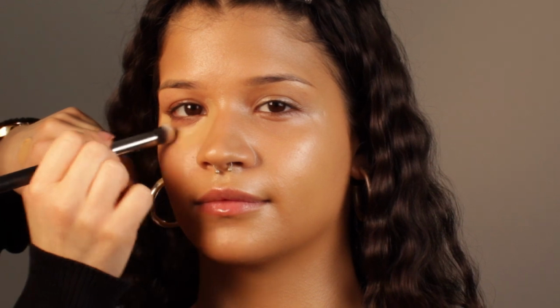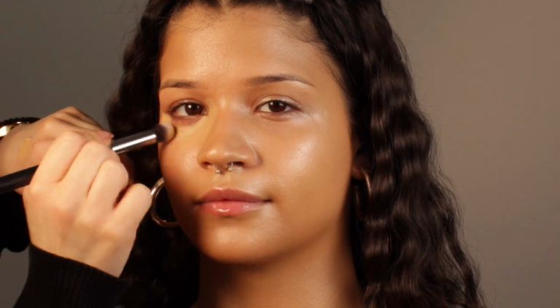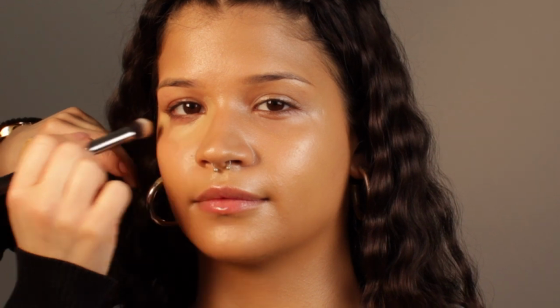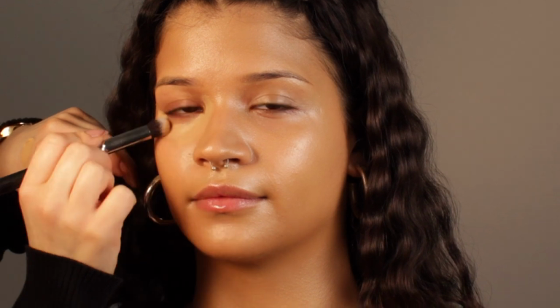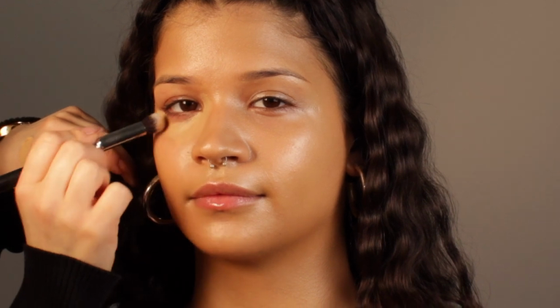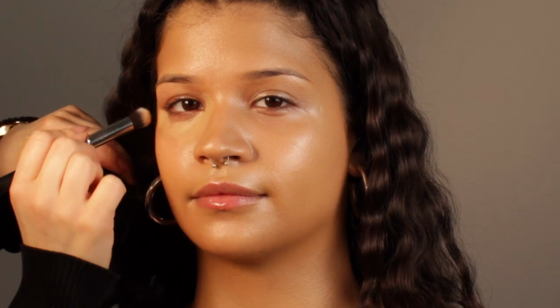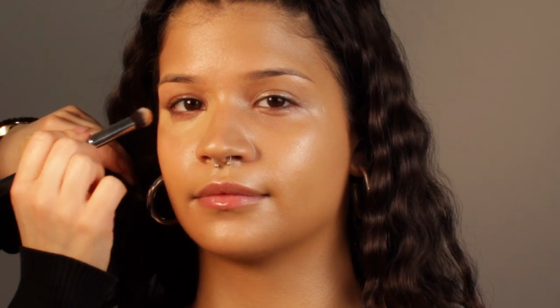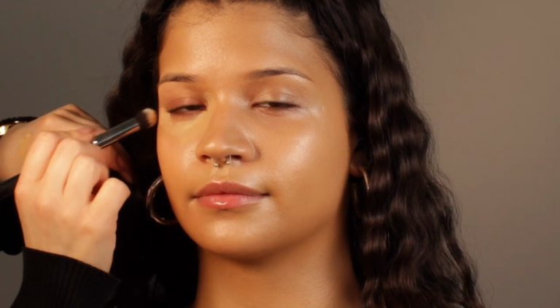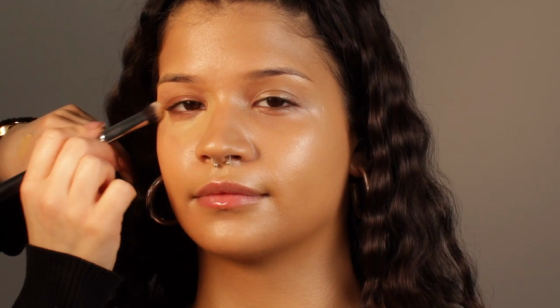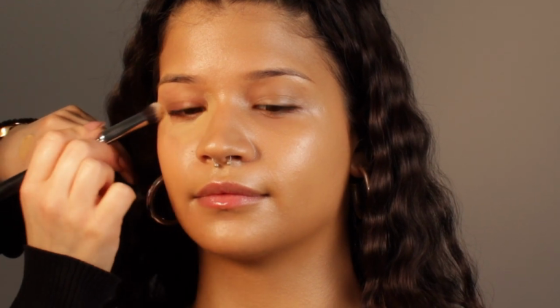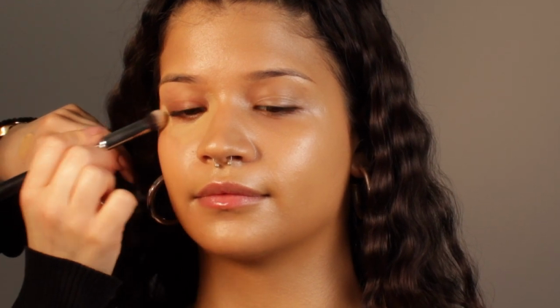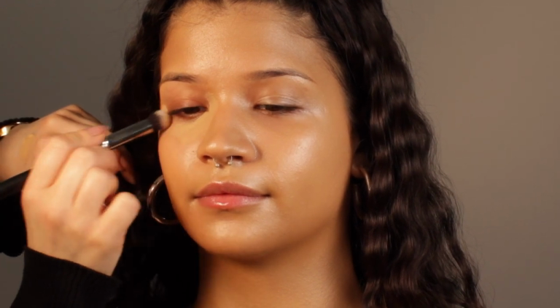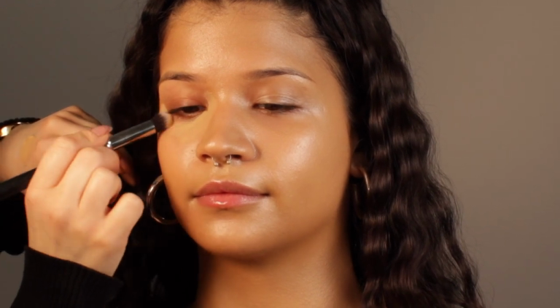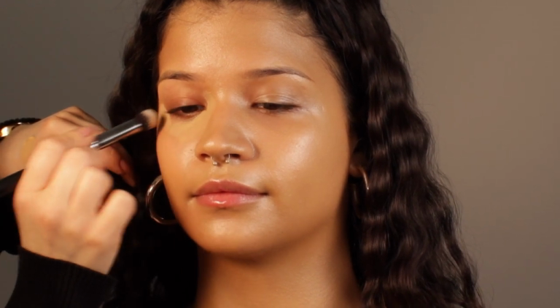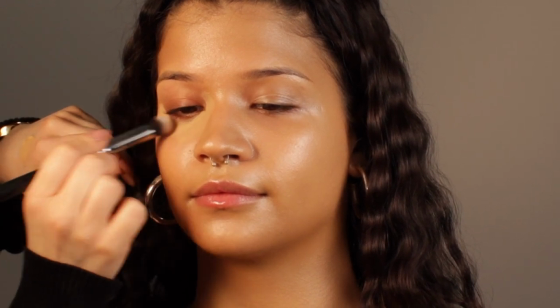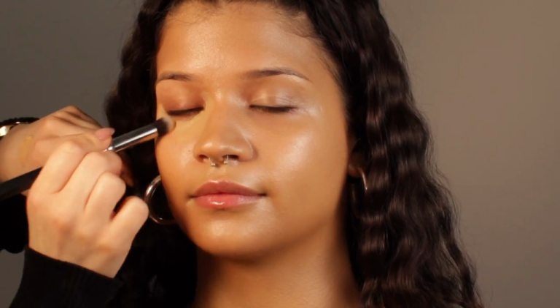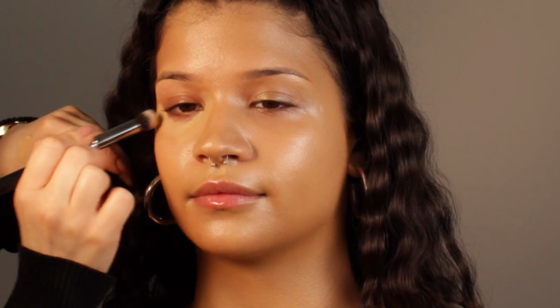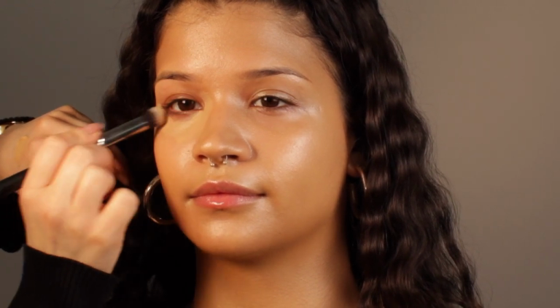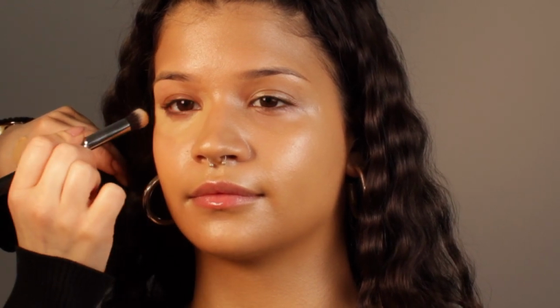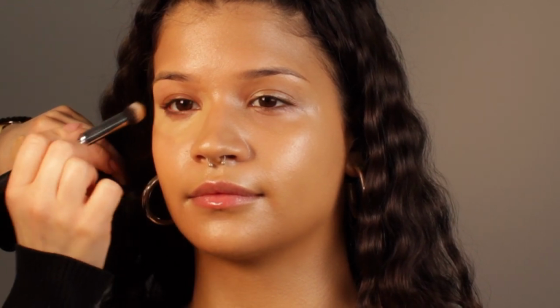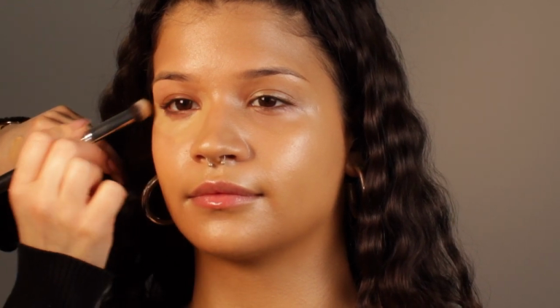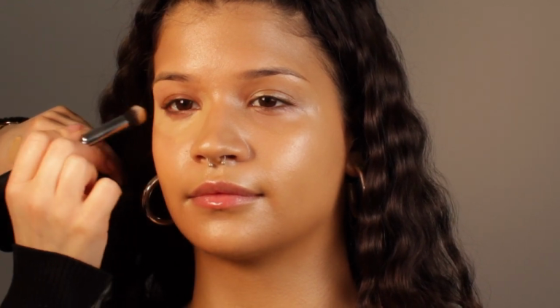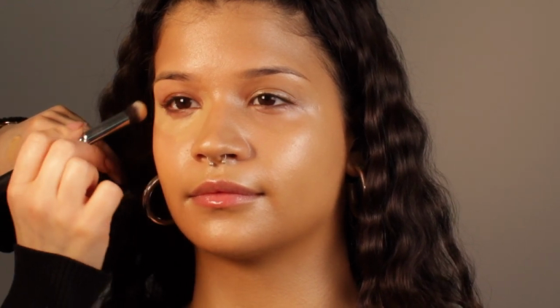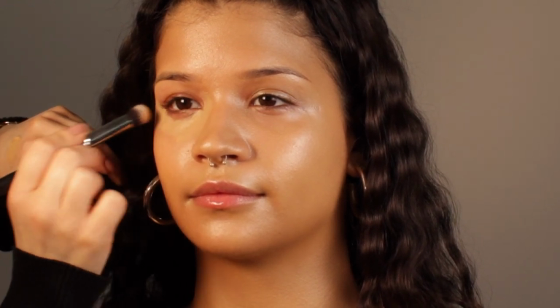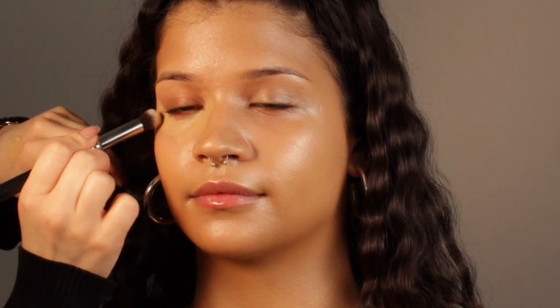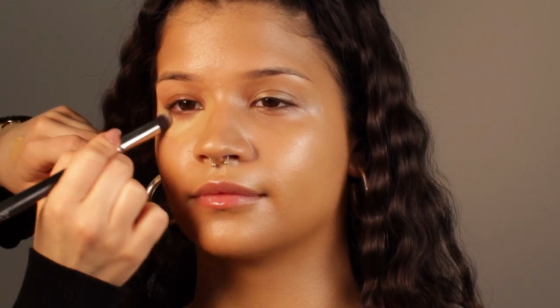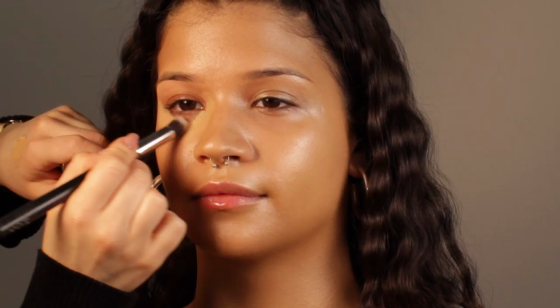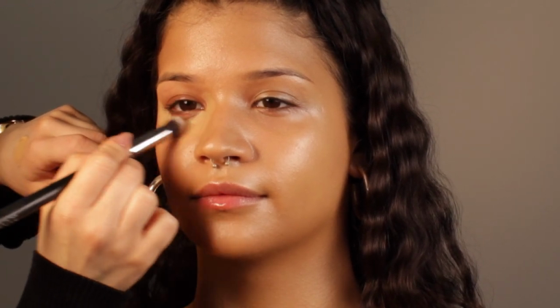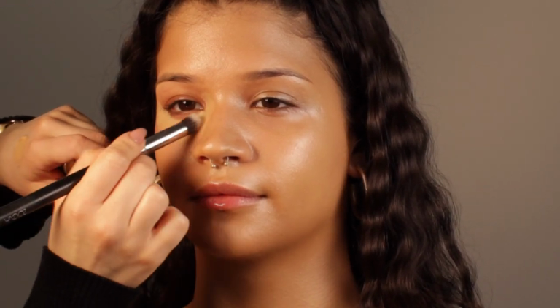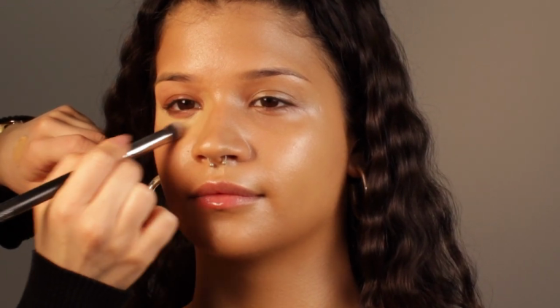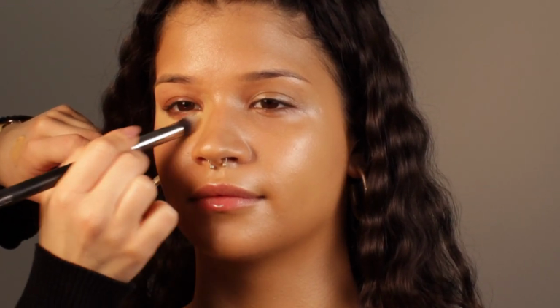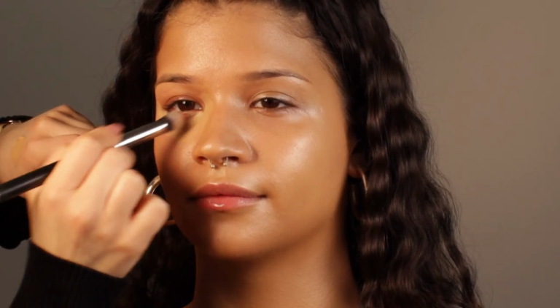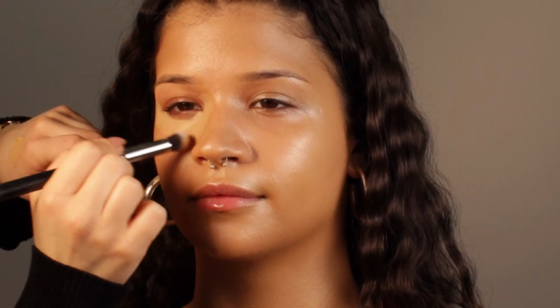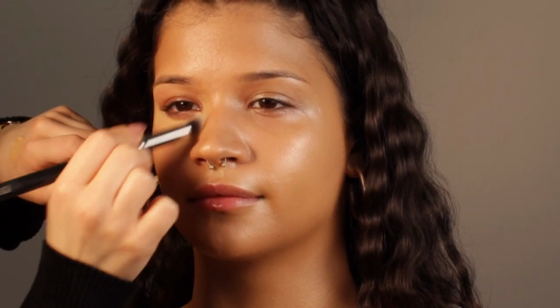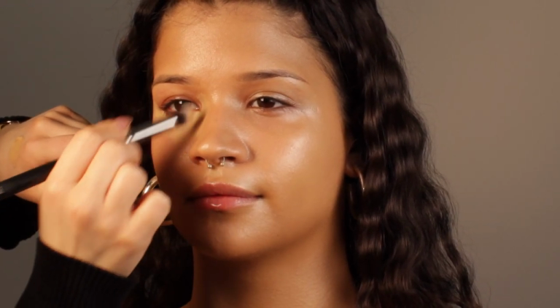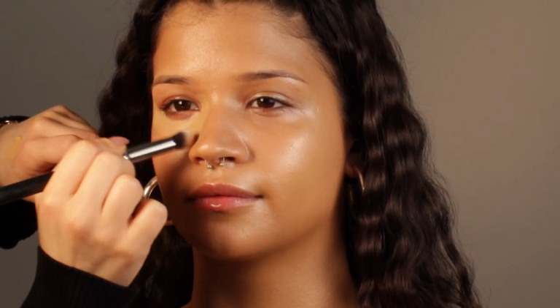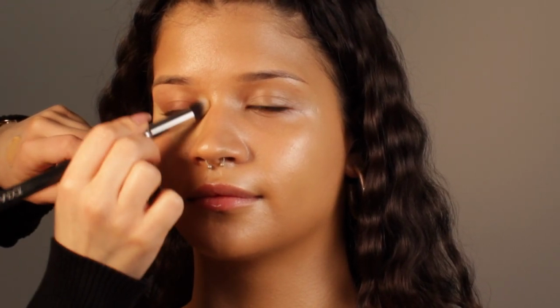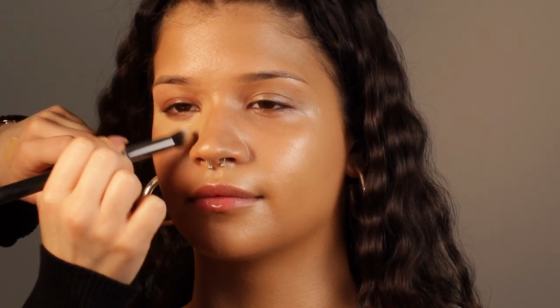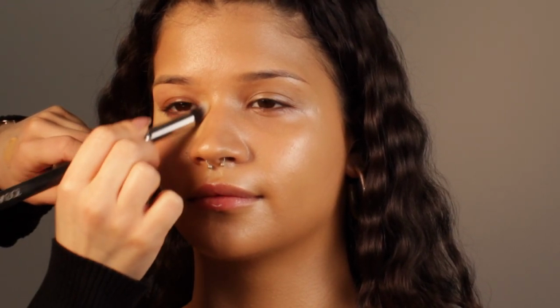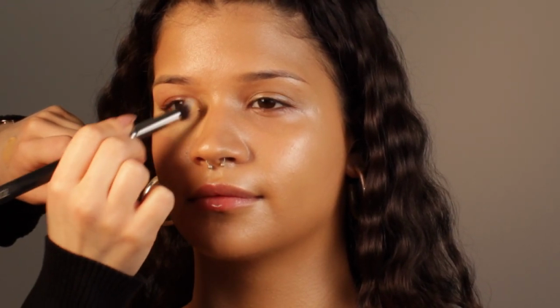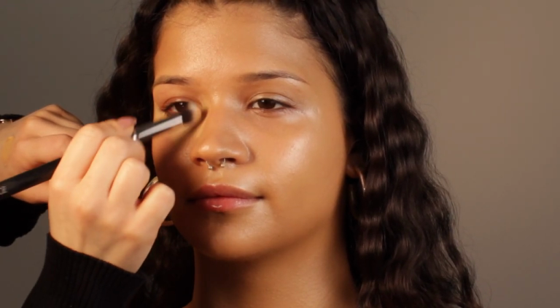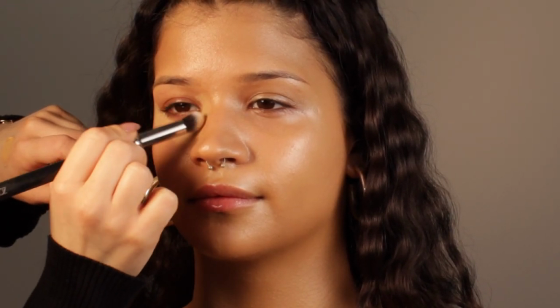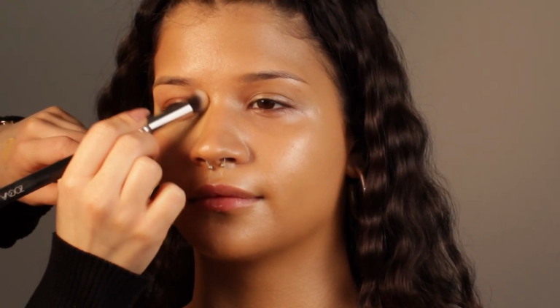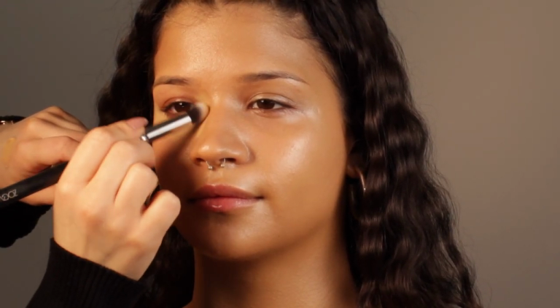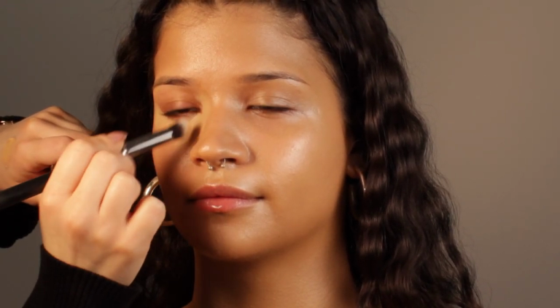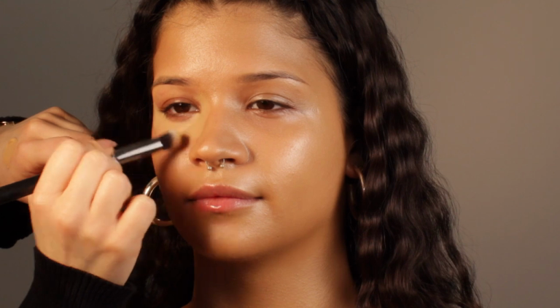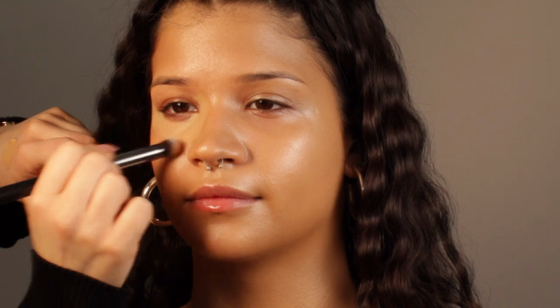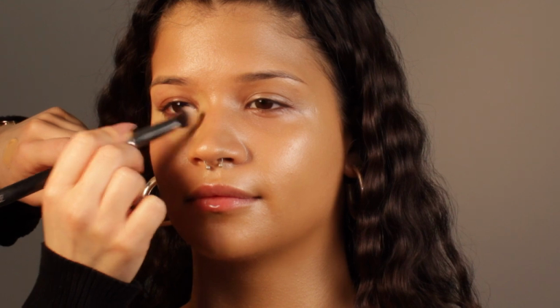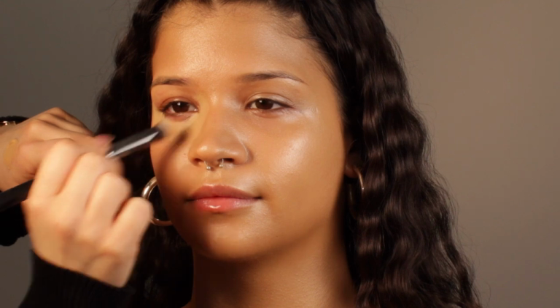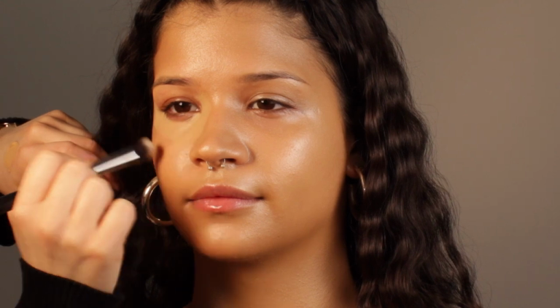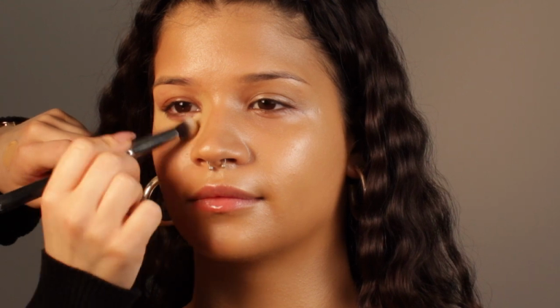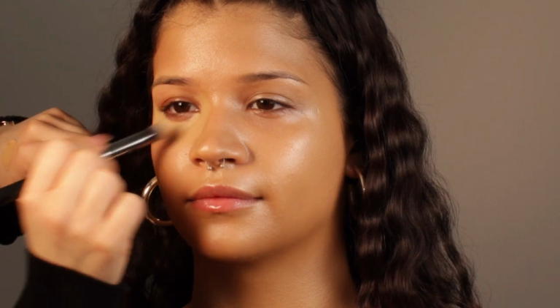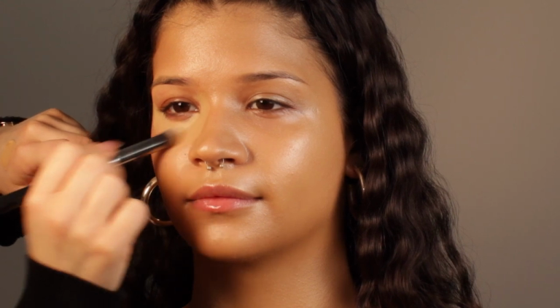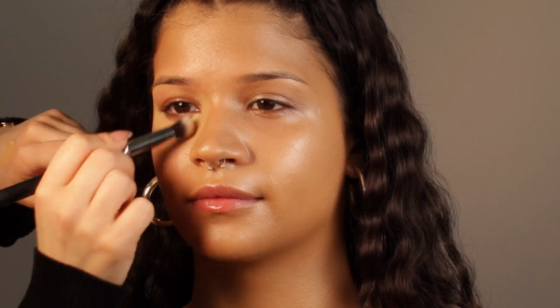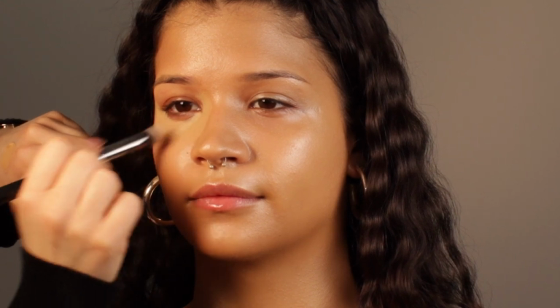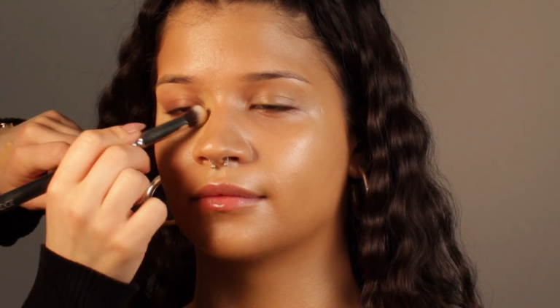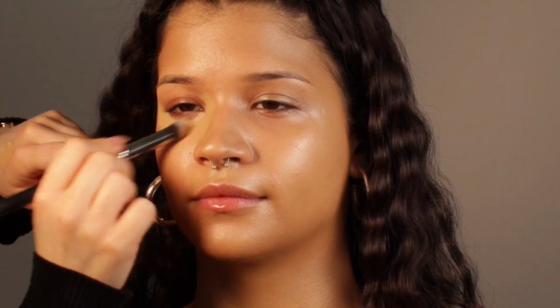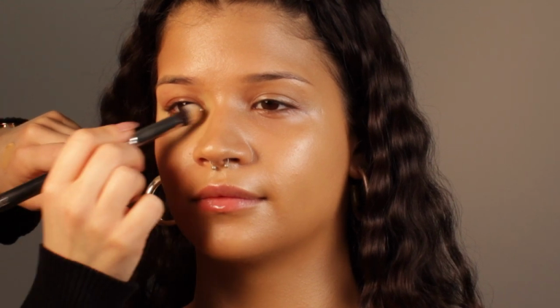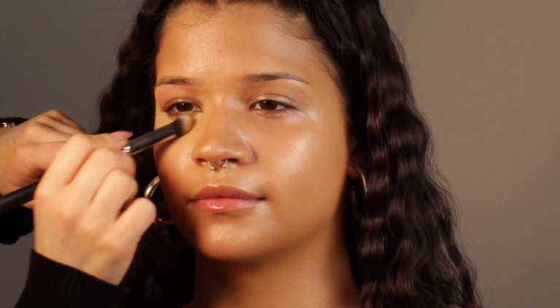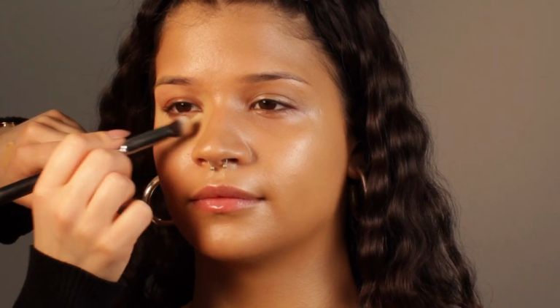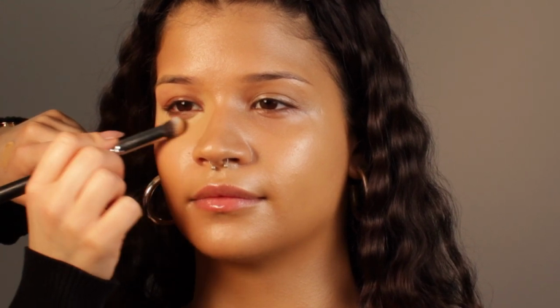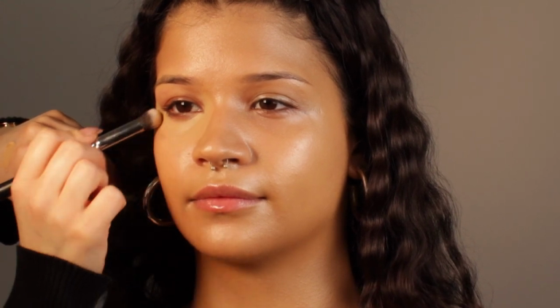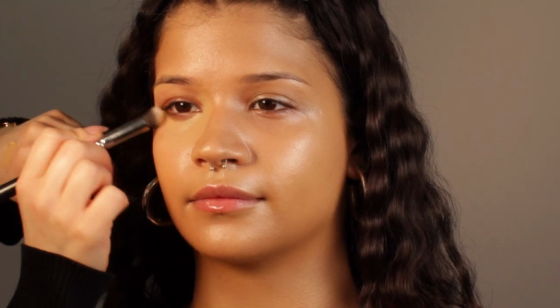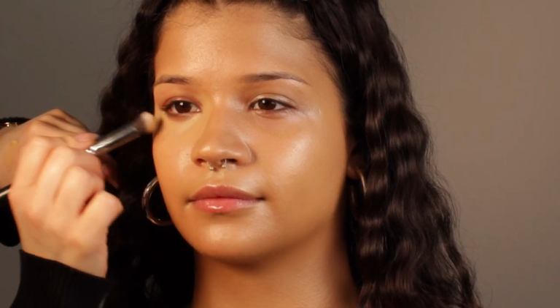Right now I'm applying the concealer in the key areas, because the concealer is the only one that's gonna have a little bit more coverage. So I'm just making sure that the area looks very fresh.